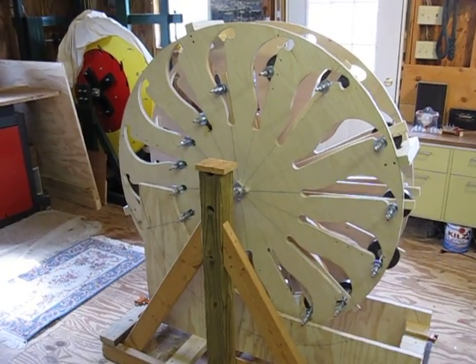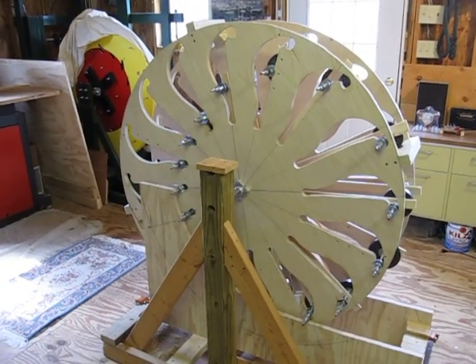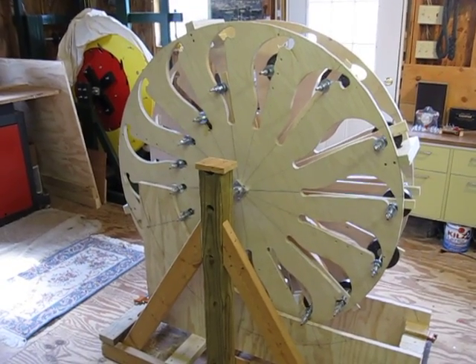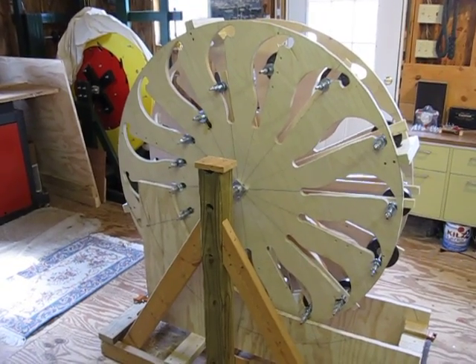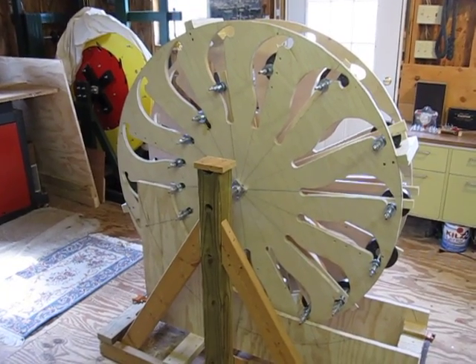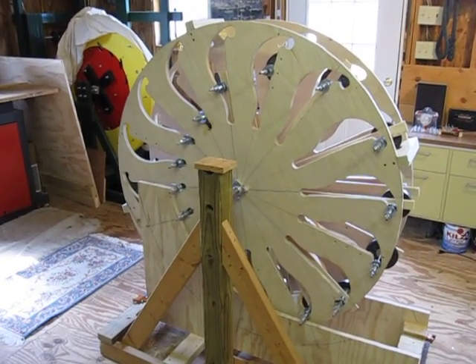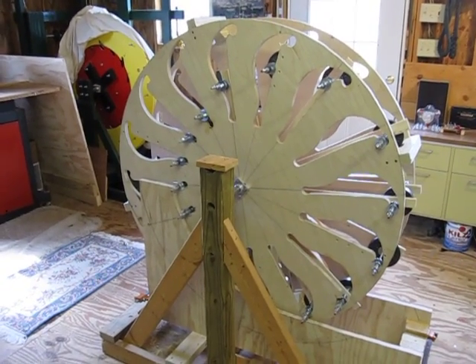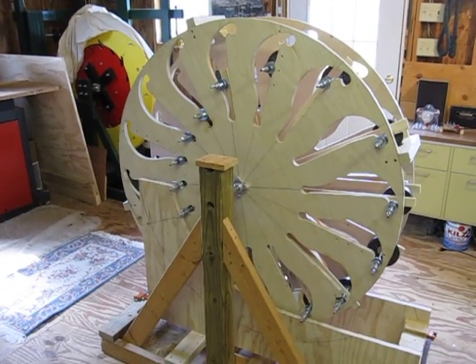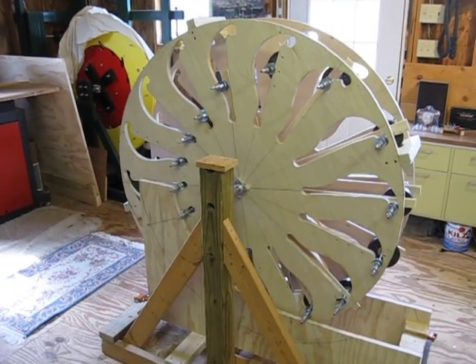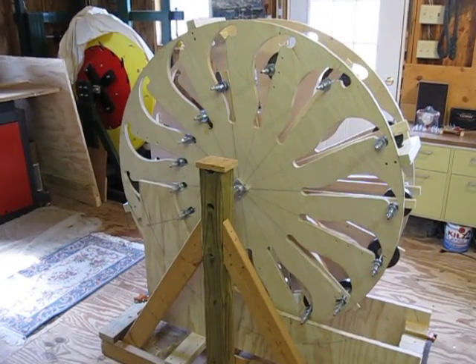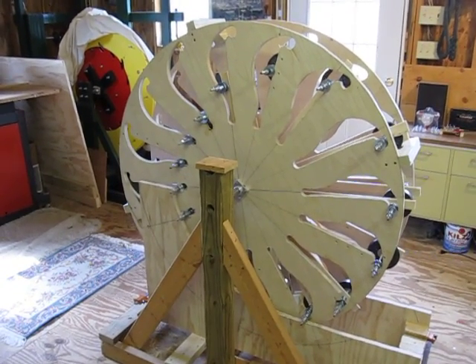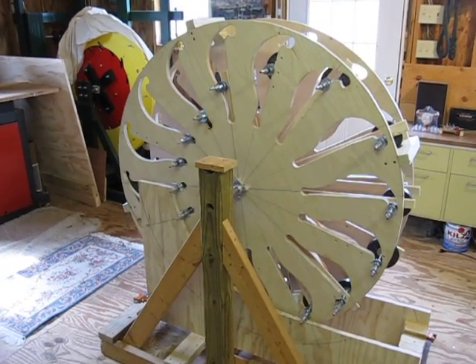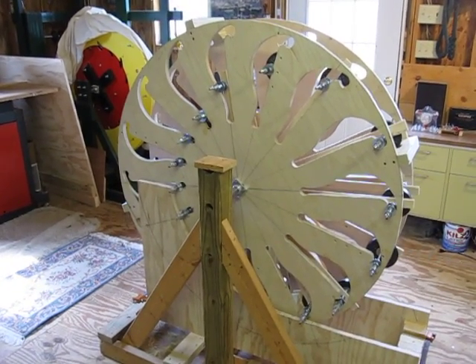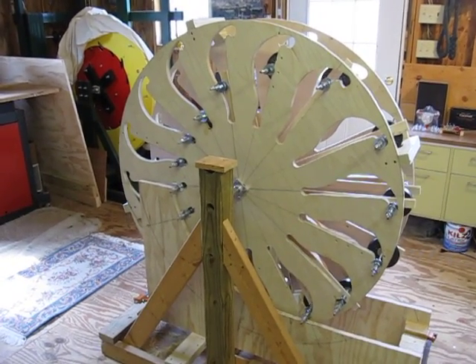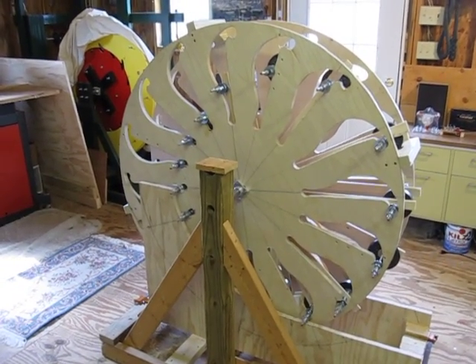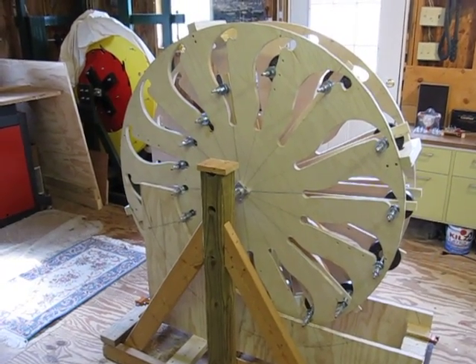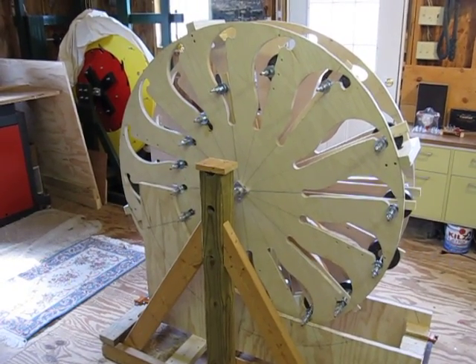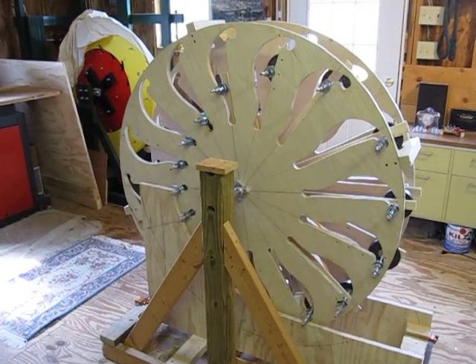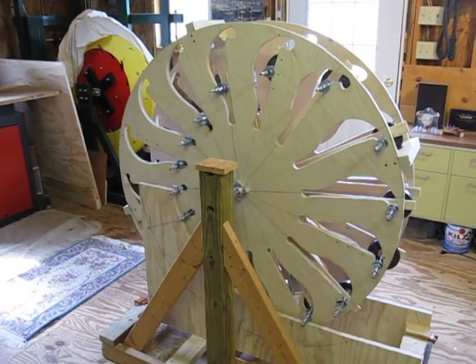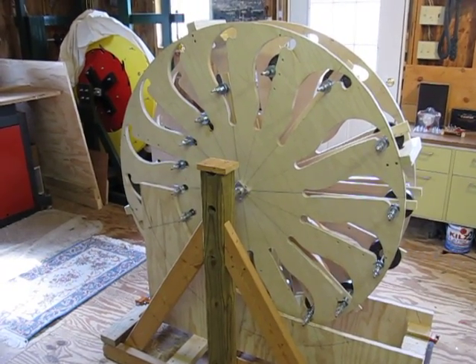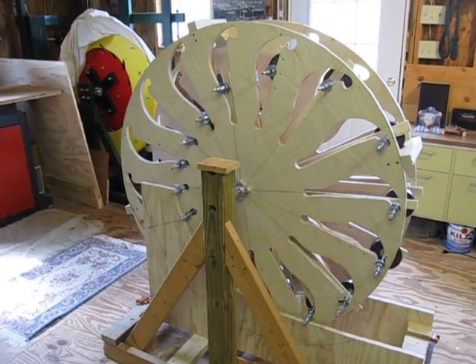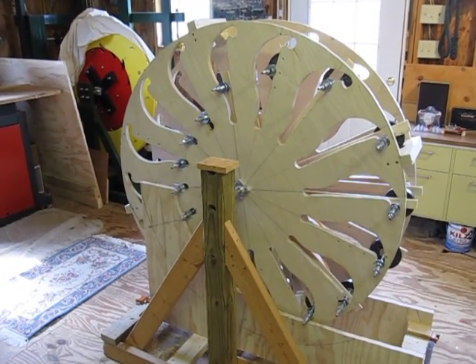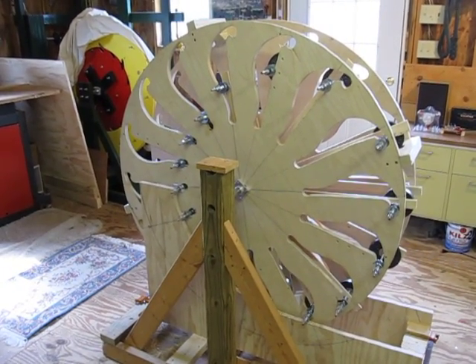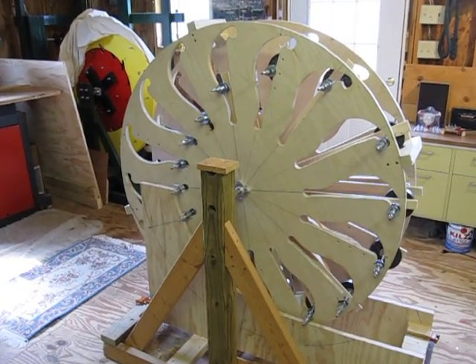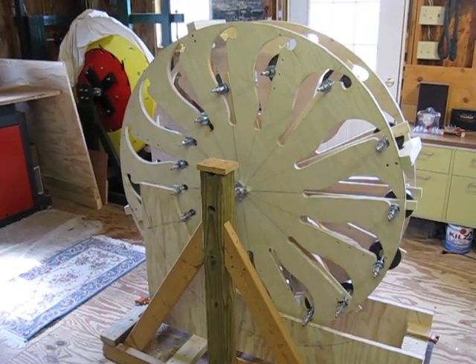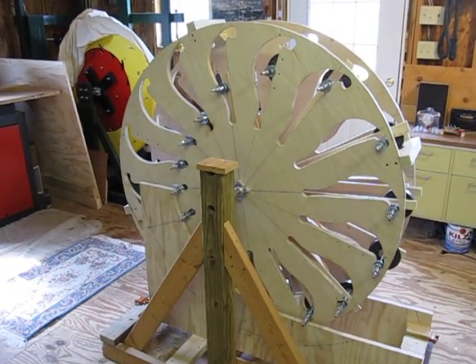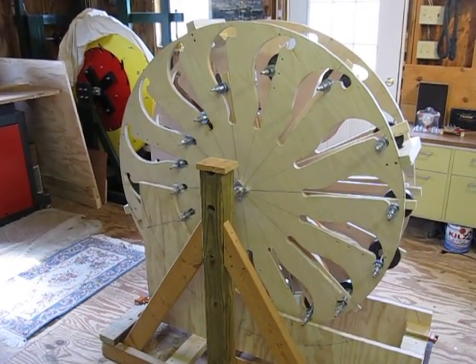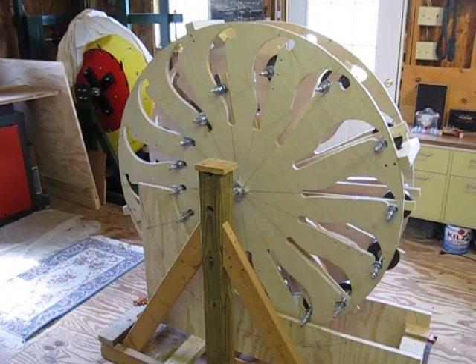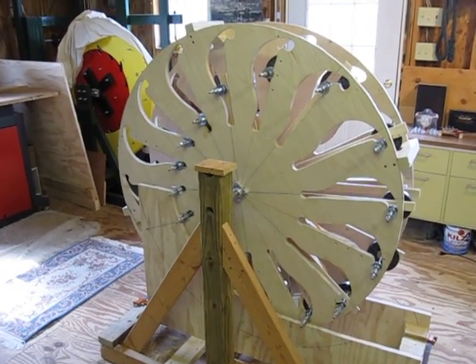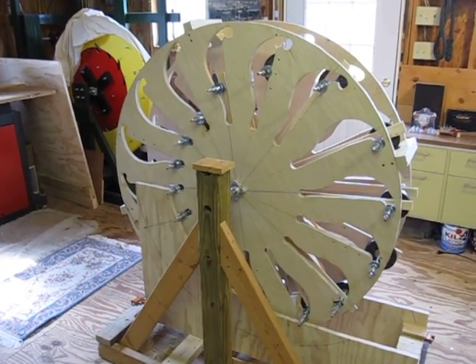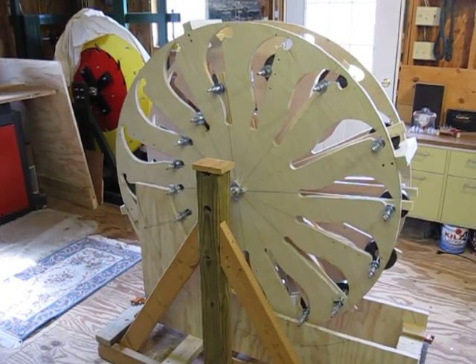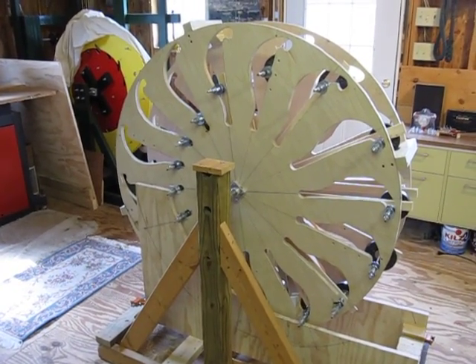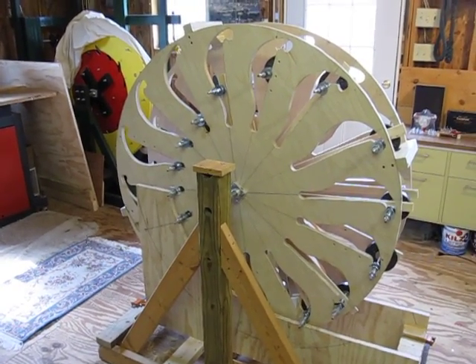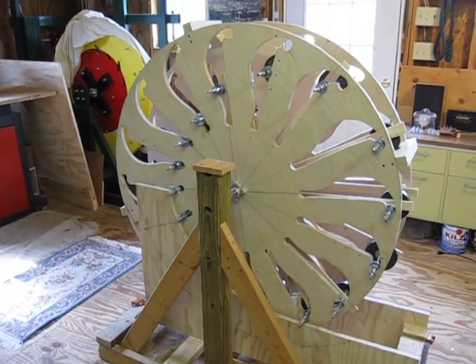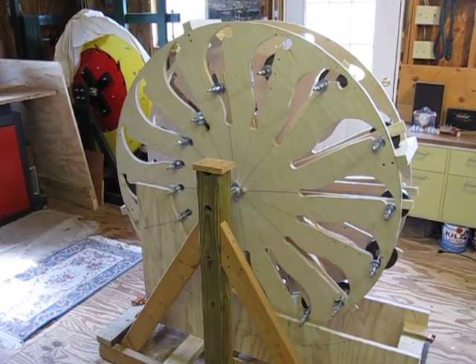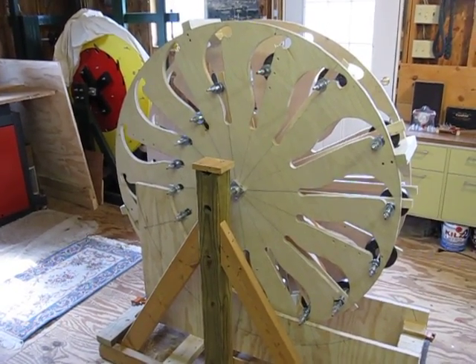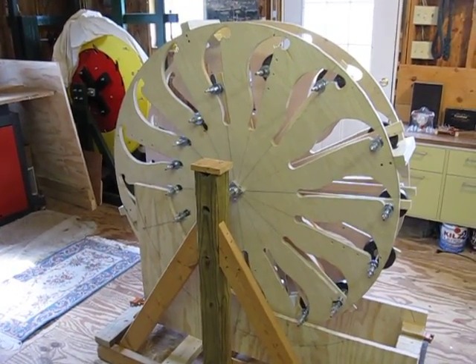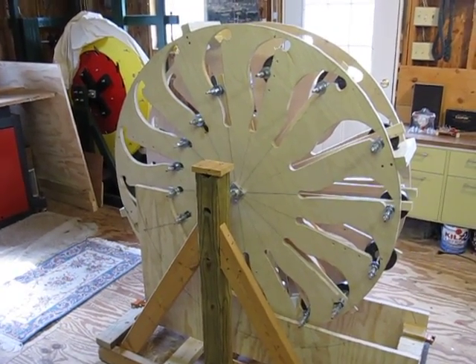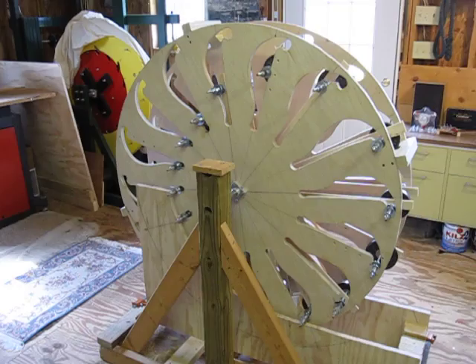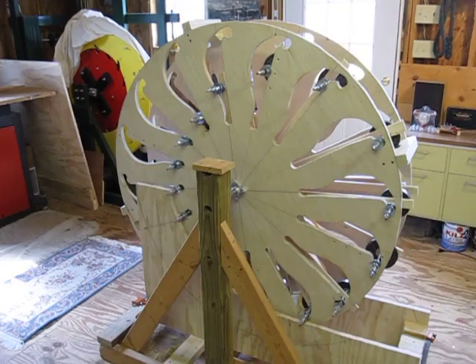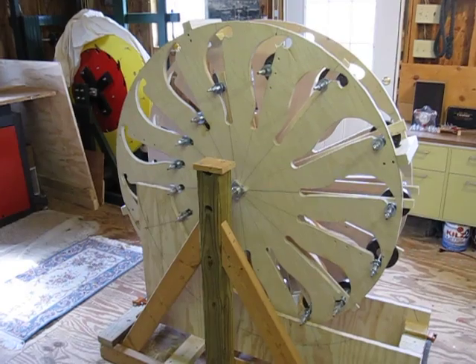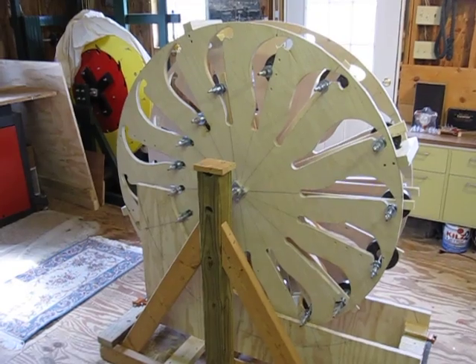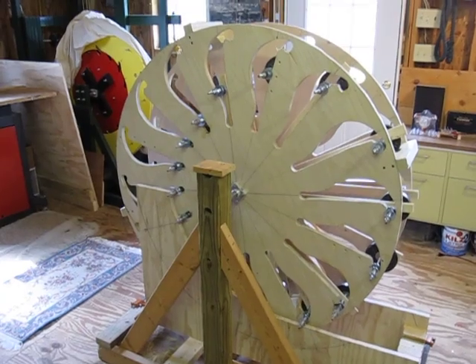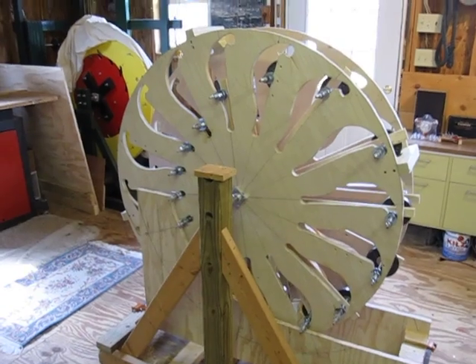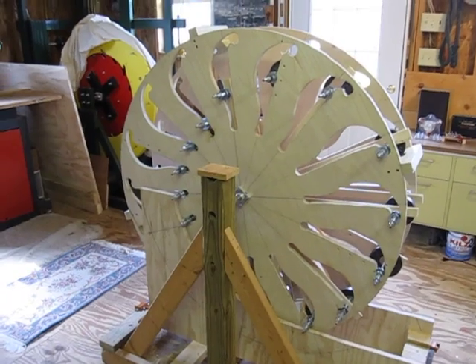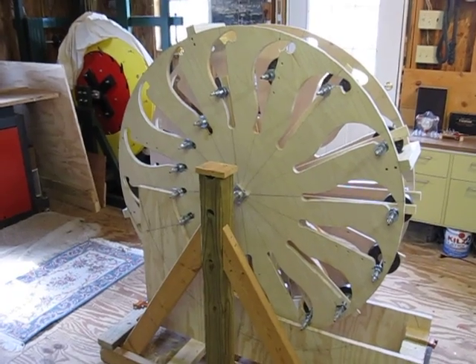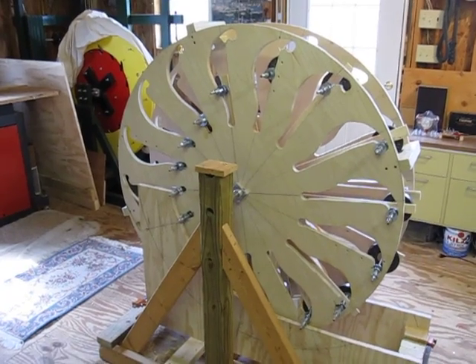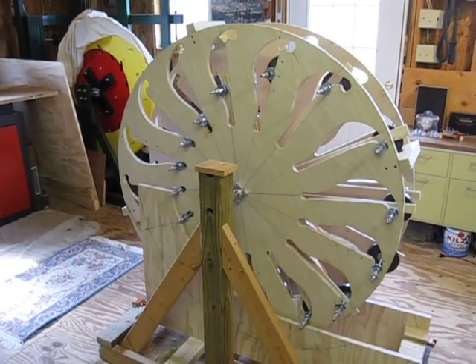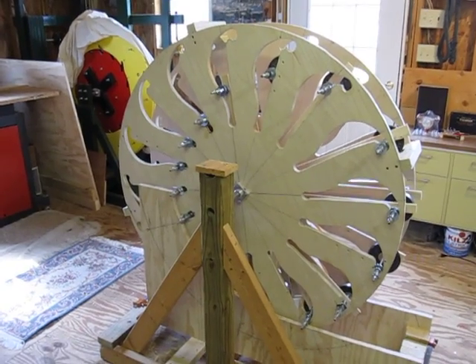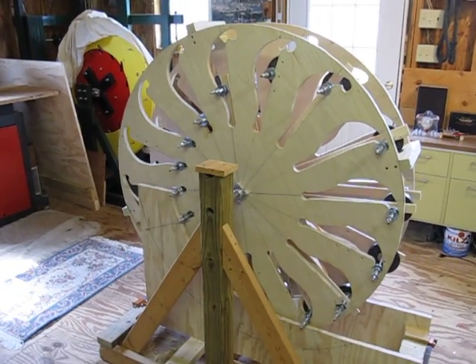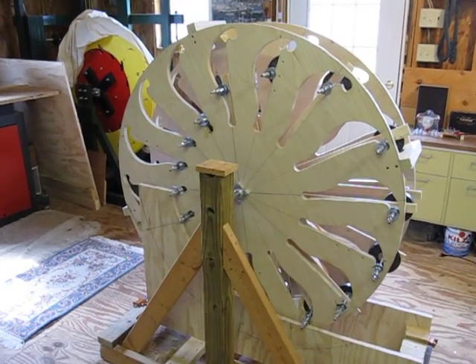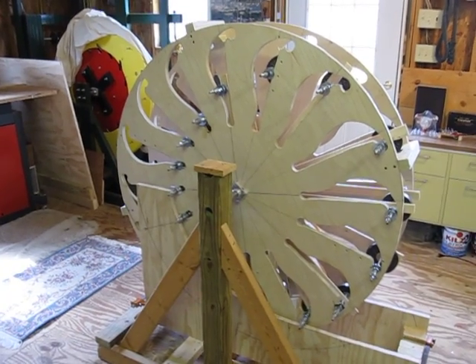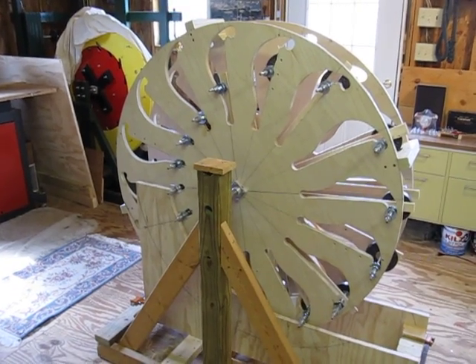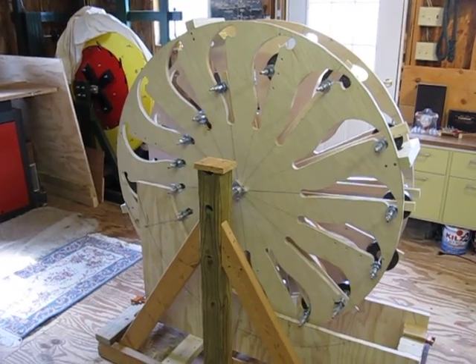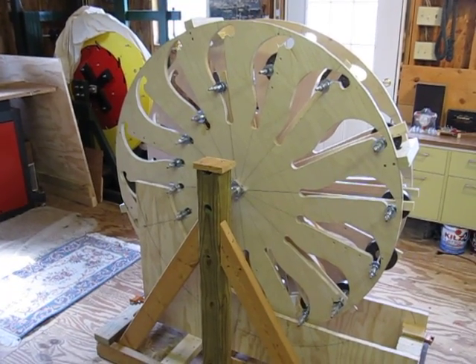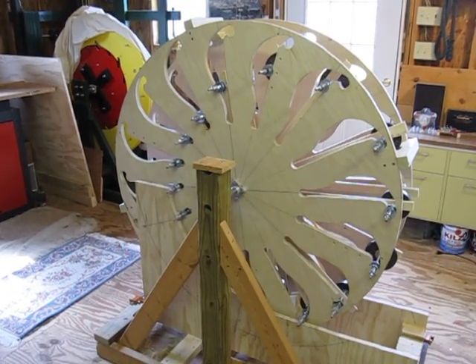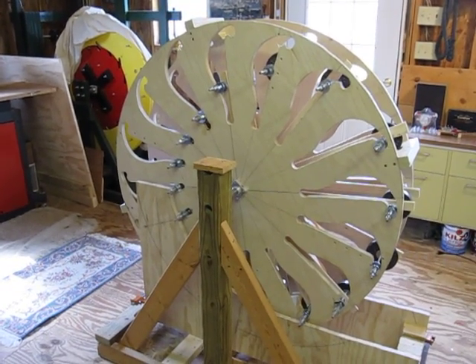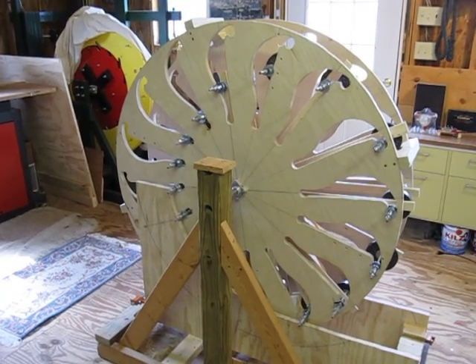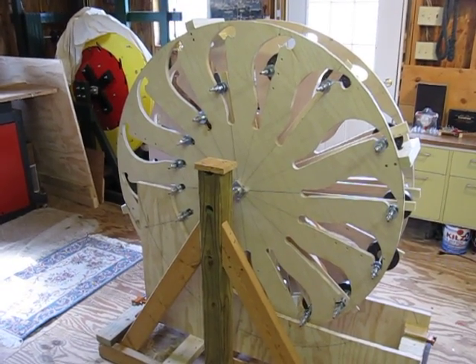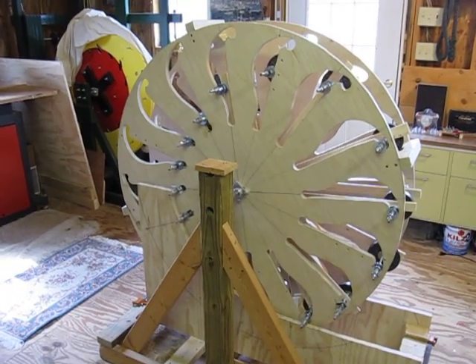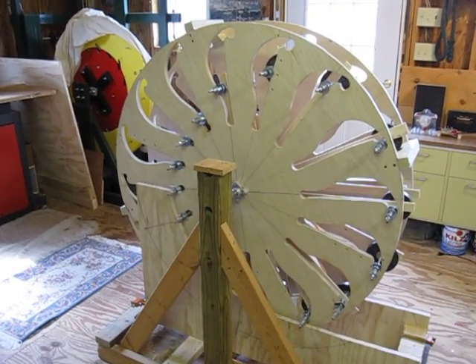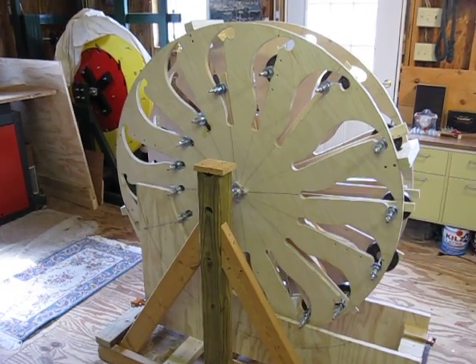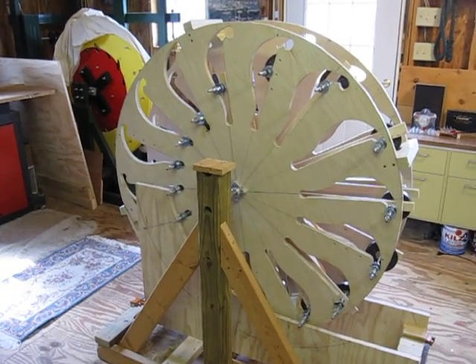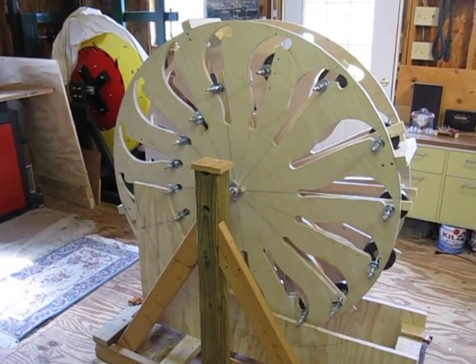Hello friends. My name is Preston Stroud. I'm here to talk to you about the Abeling Gravity Wheel again.